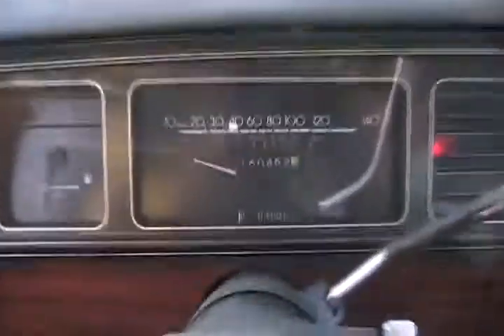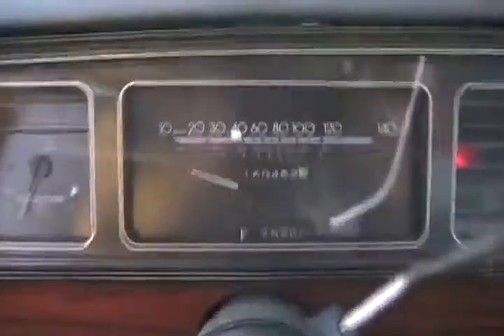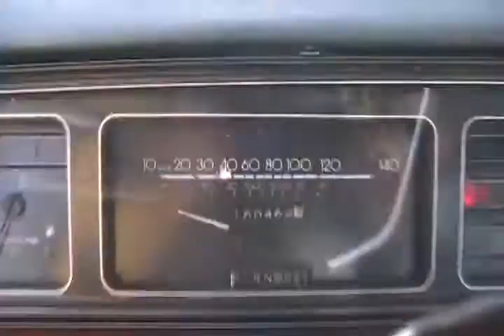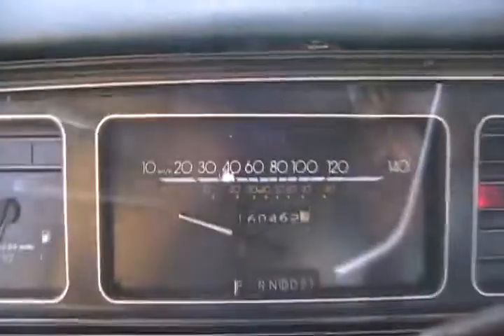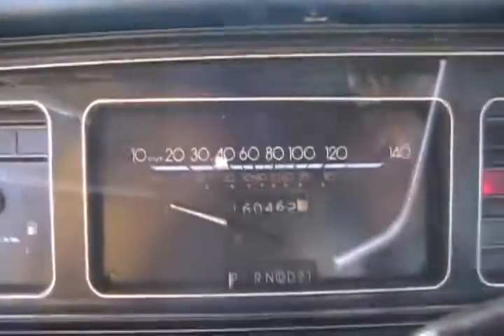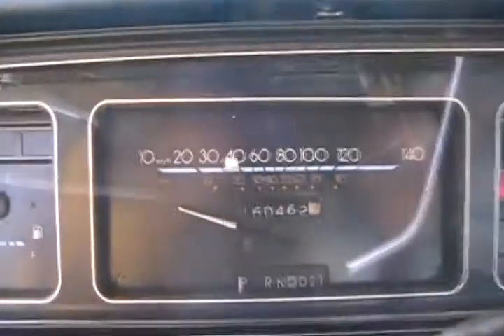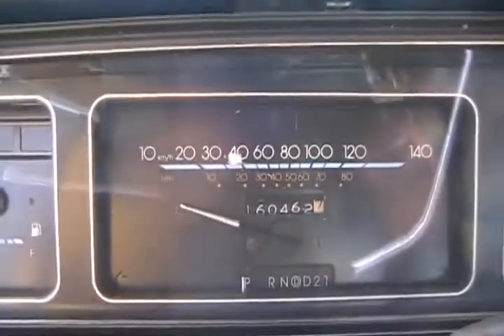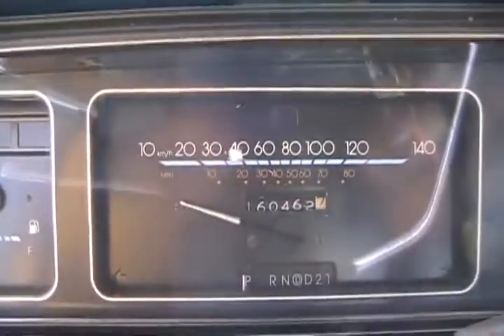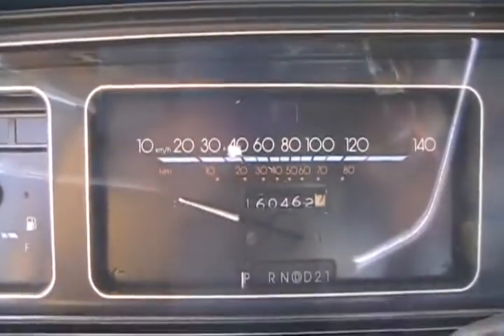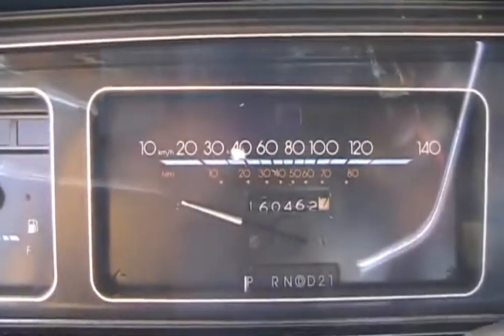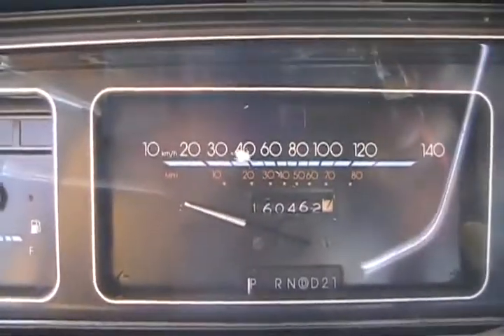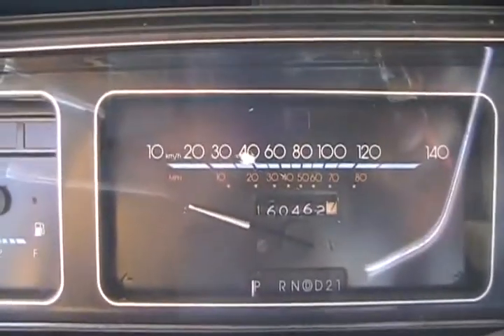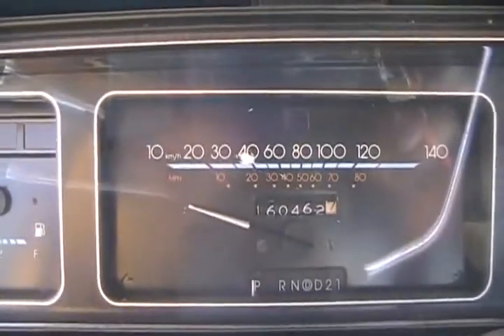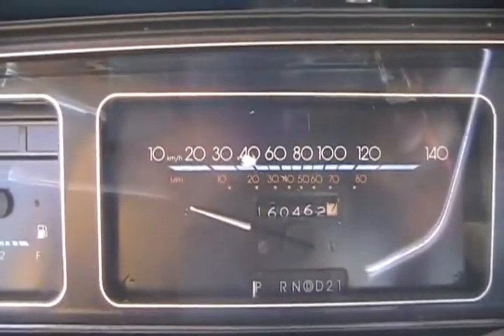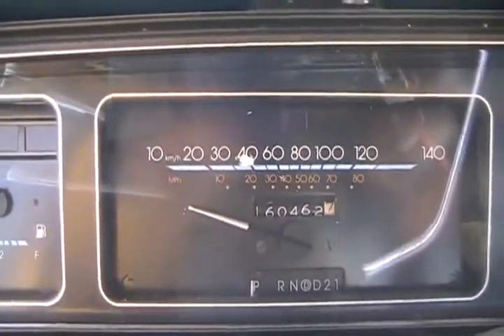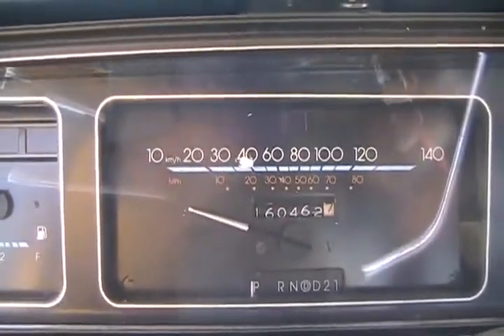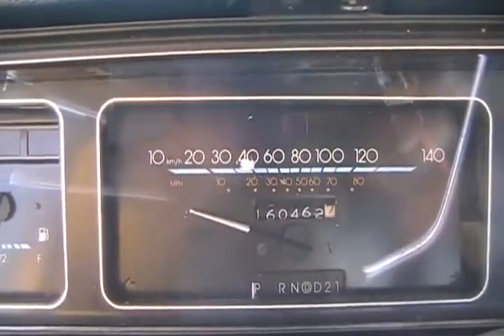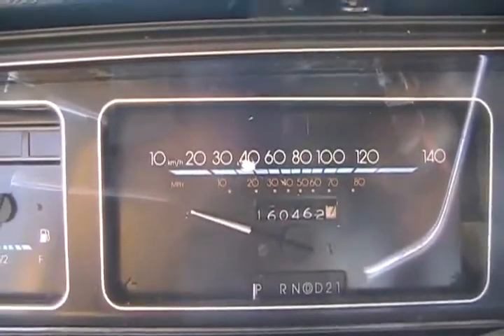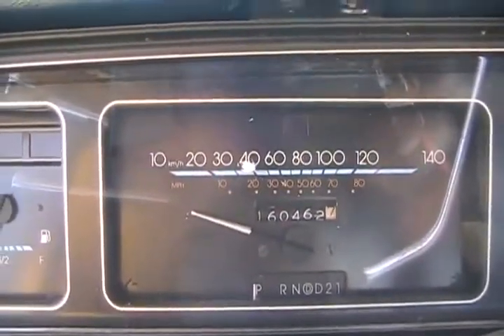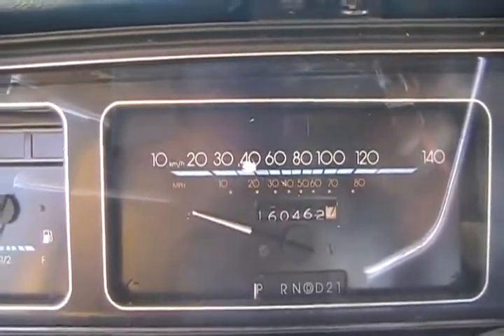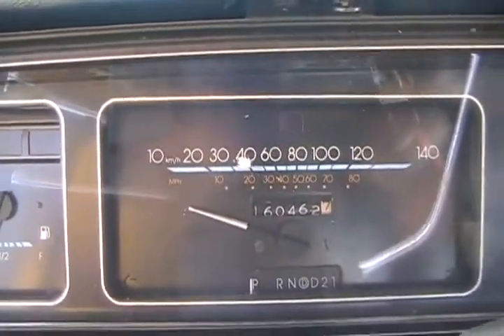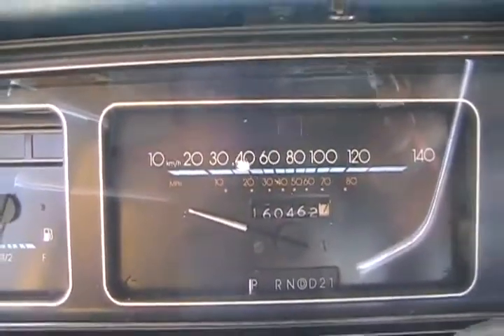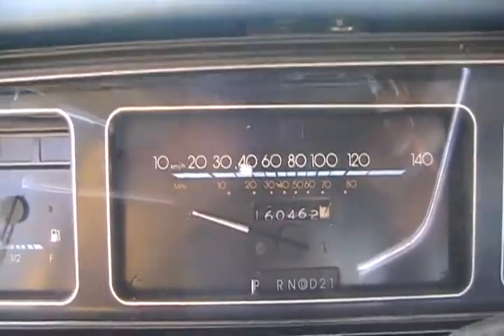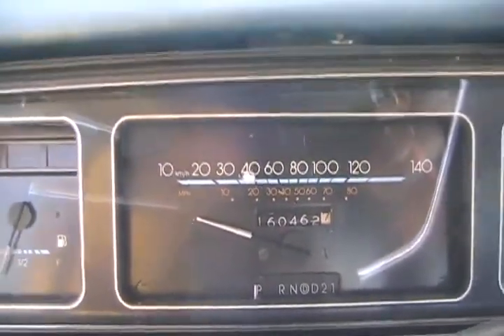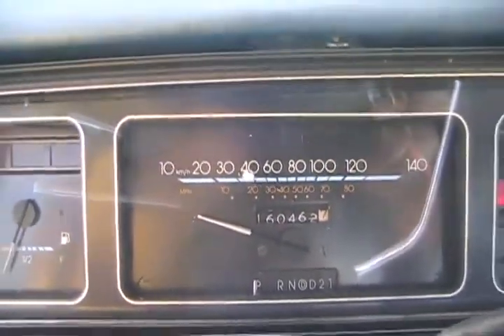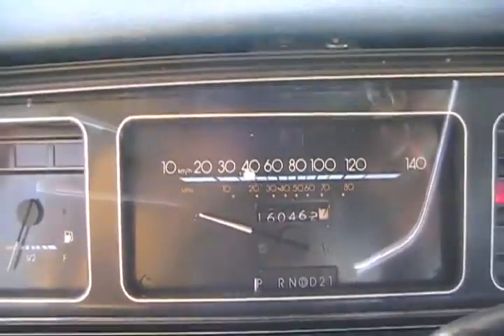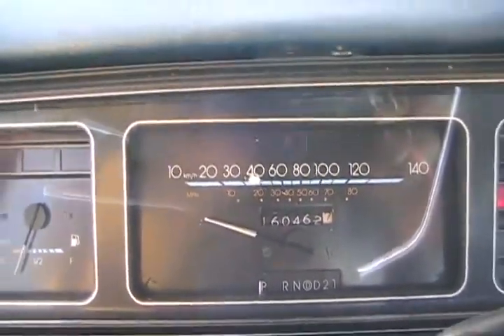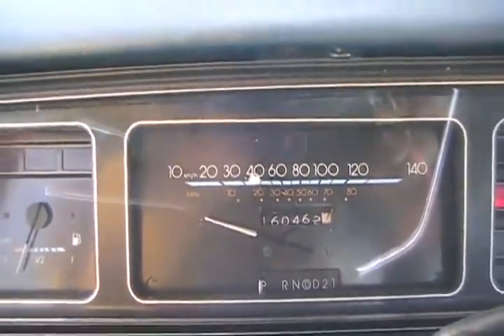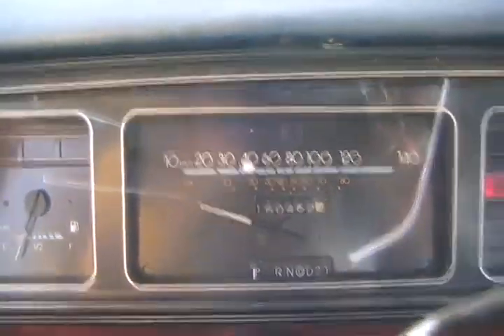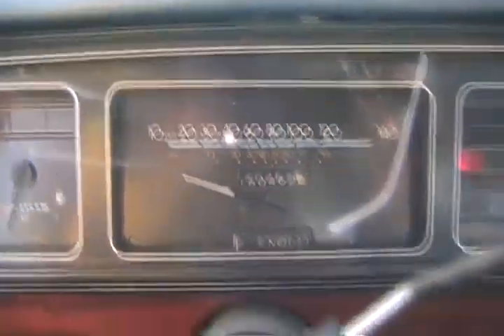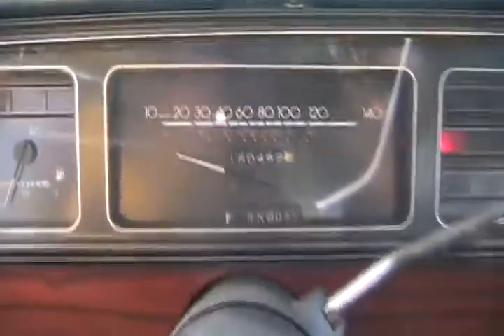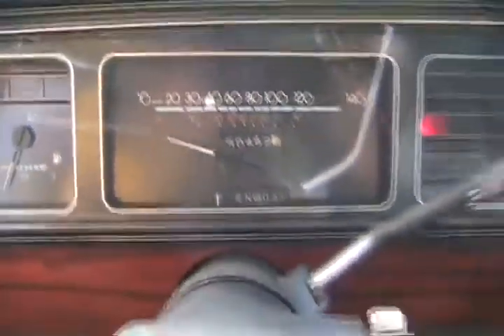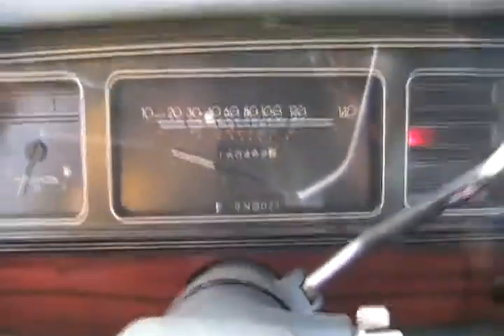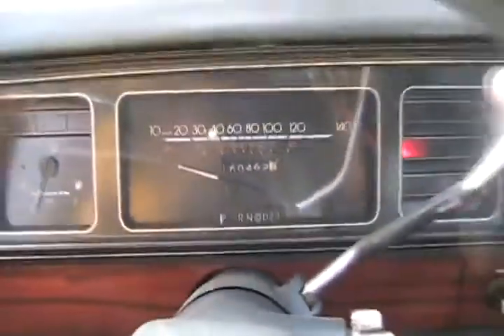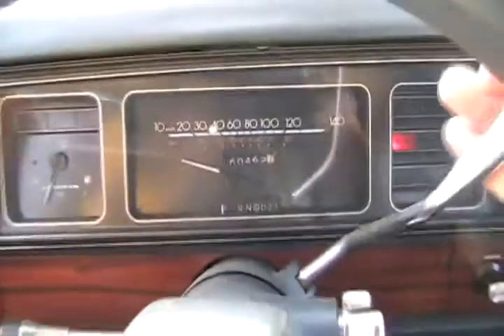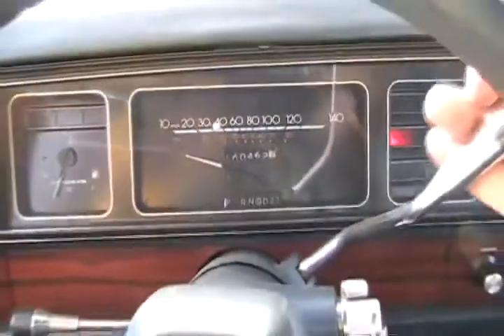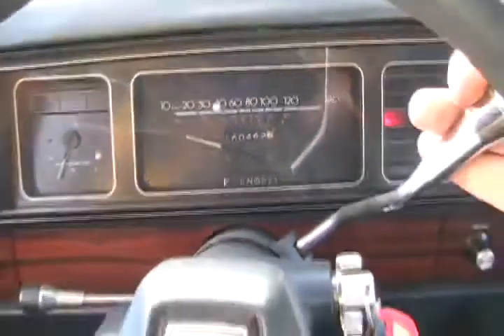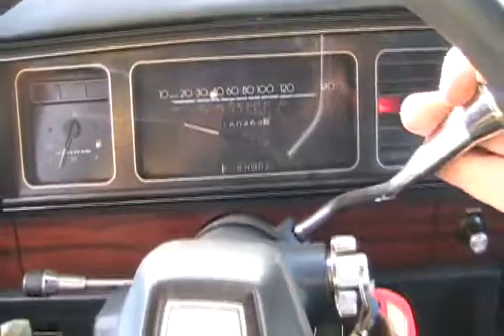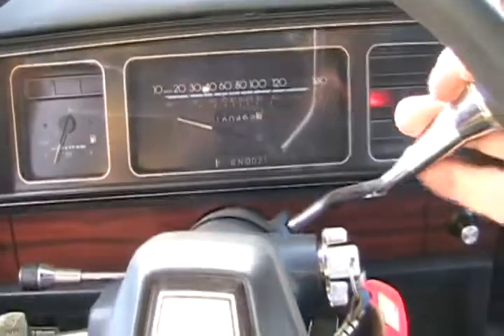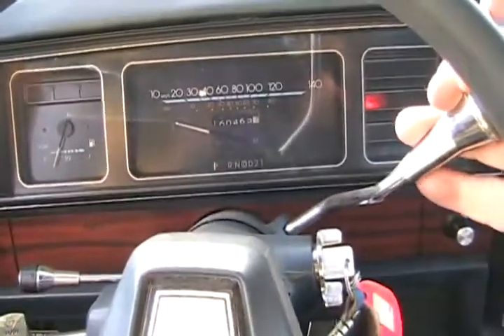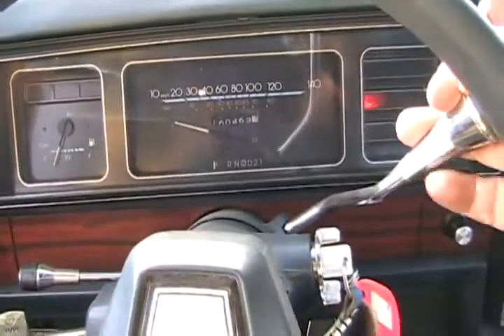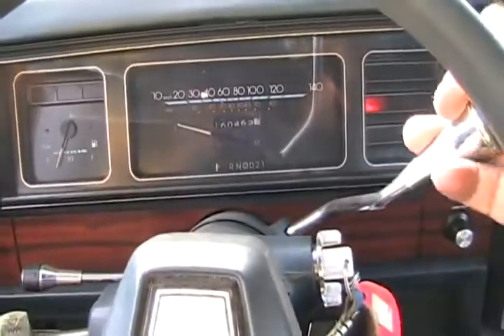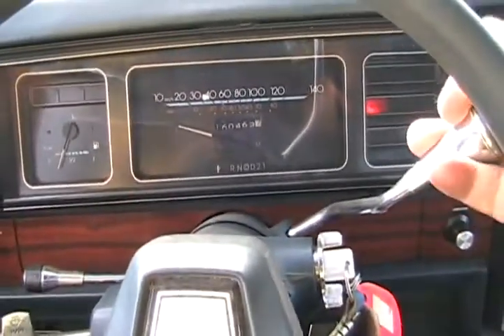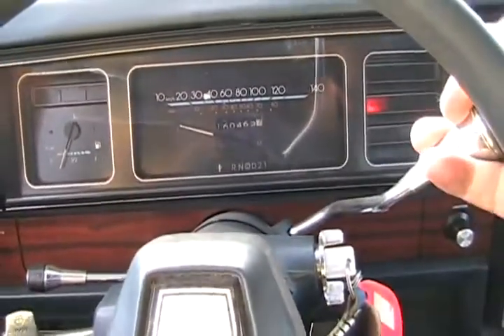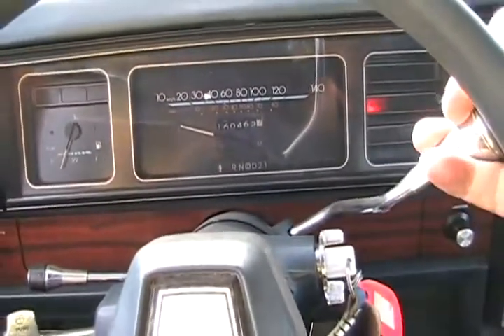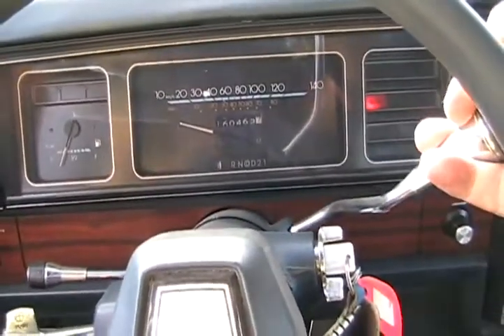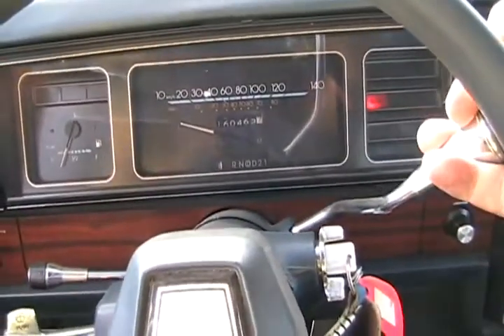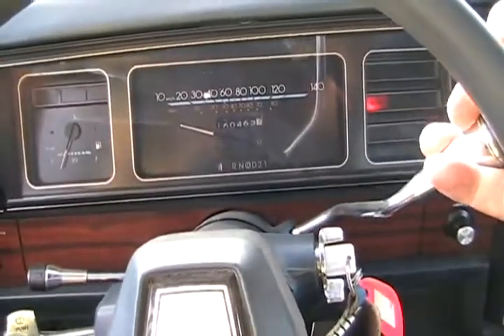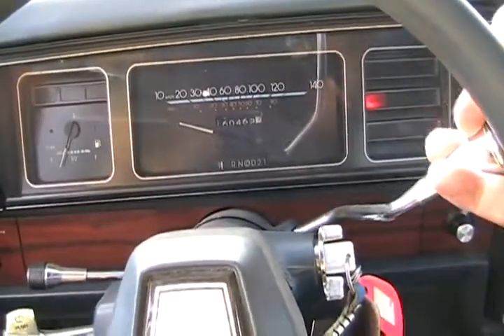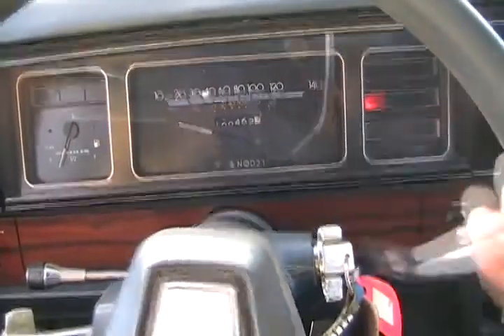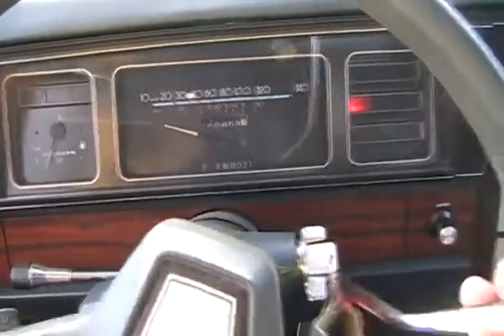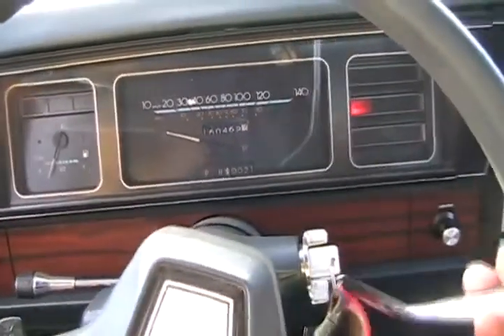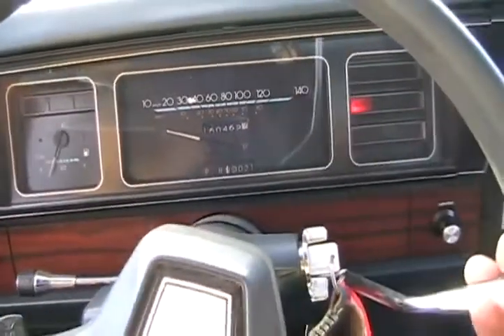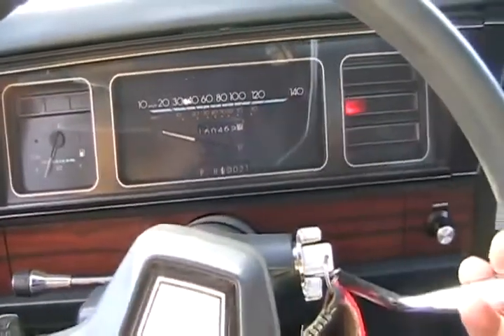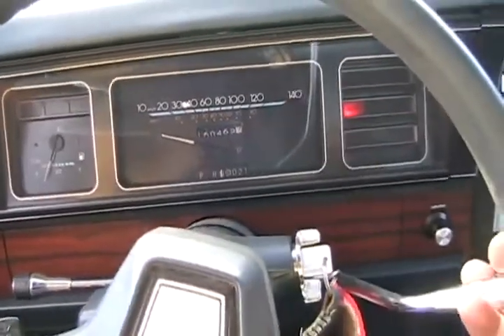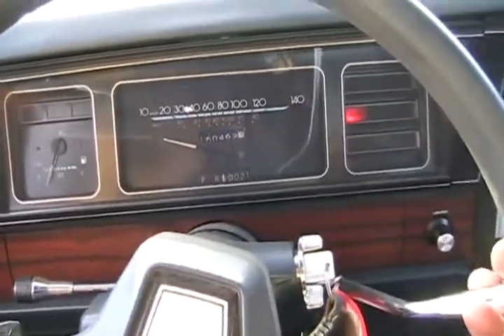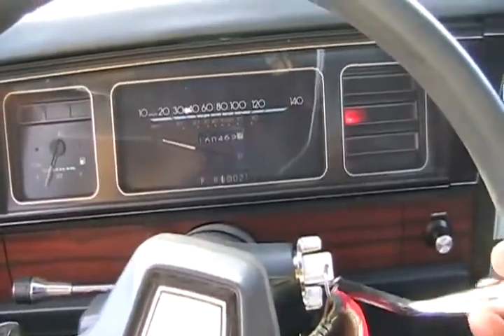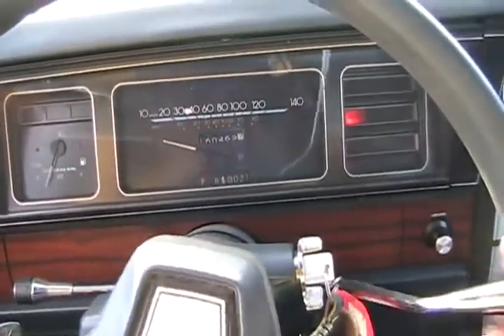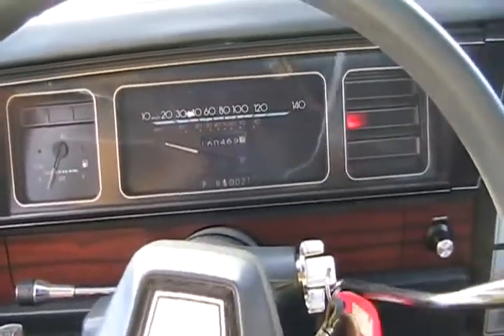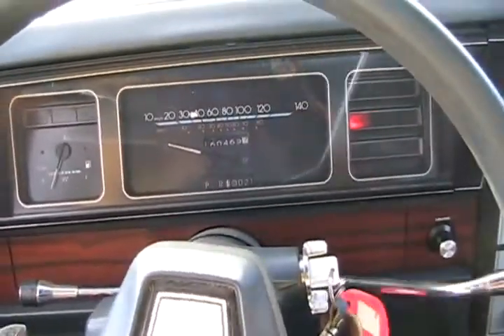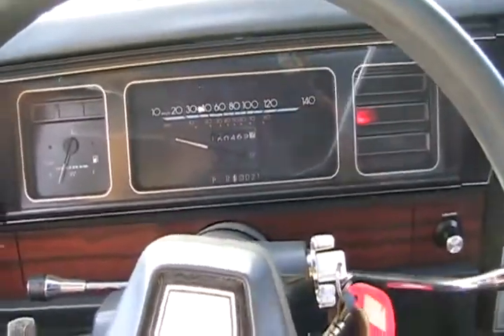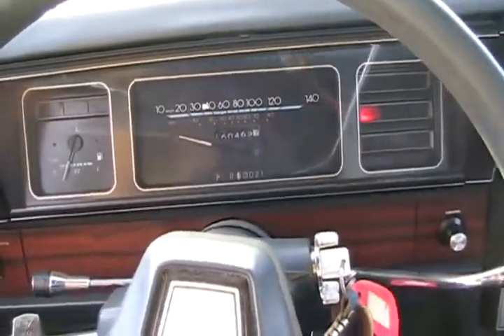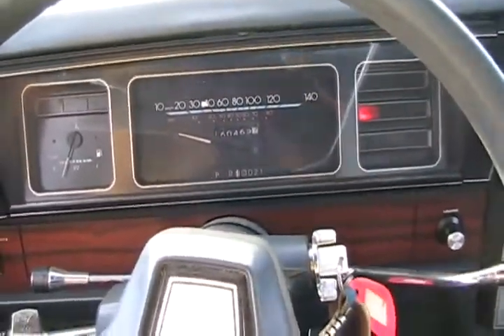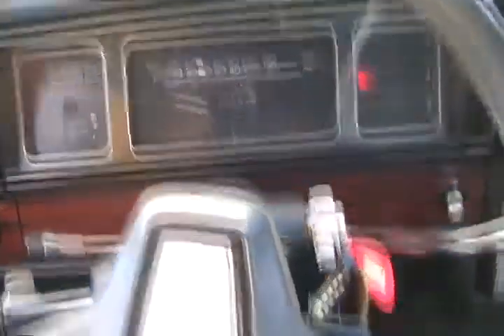And best of all, only 160,000 kilometers — that's like 99,000 miles. Not even a hundred thousand miles yet.